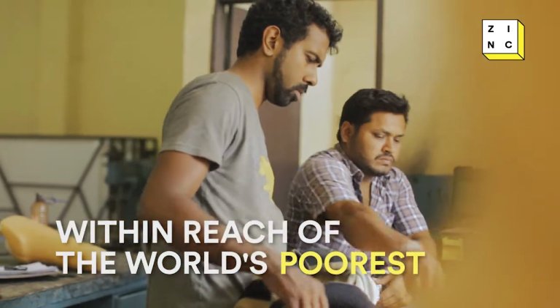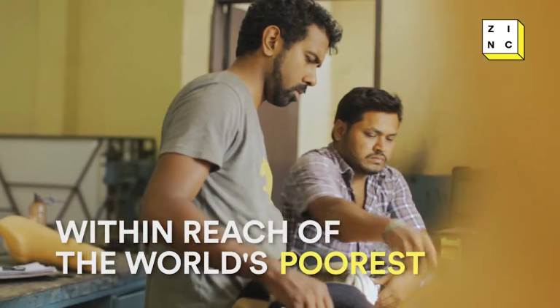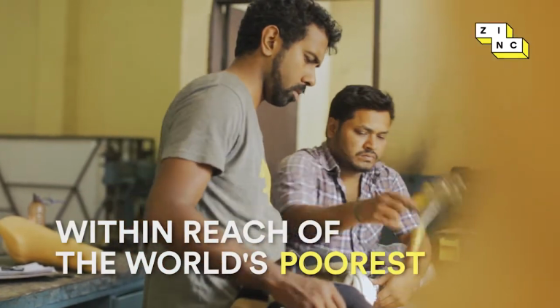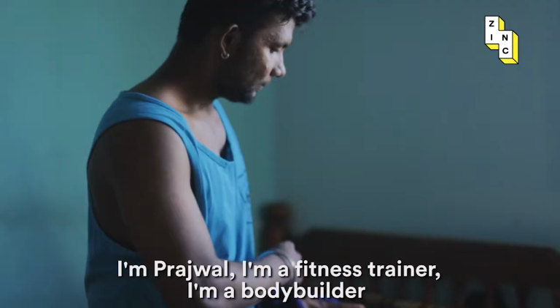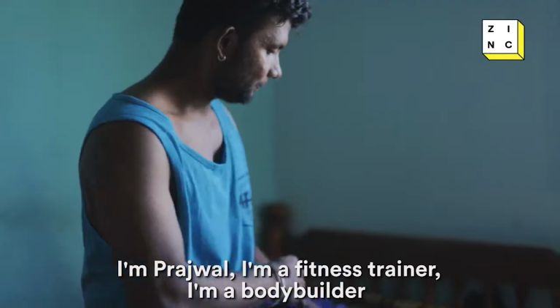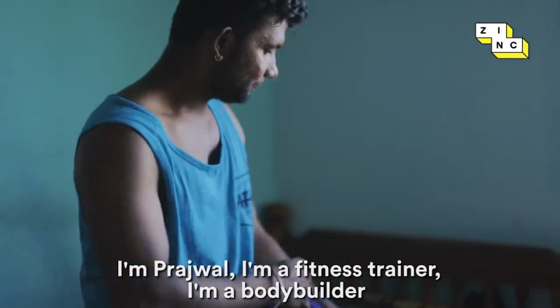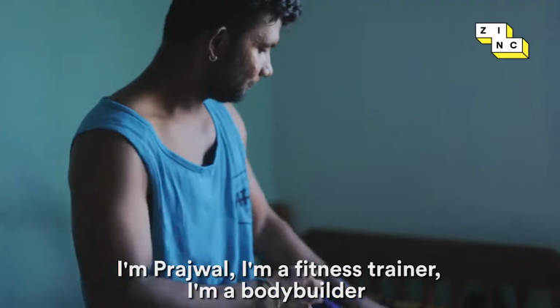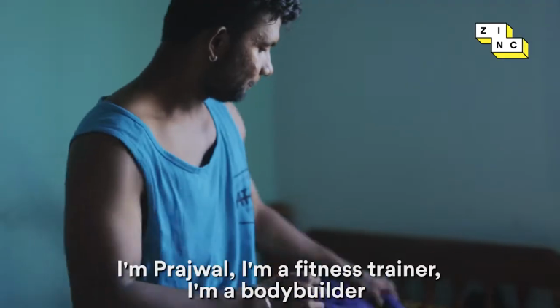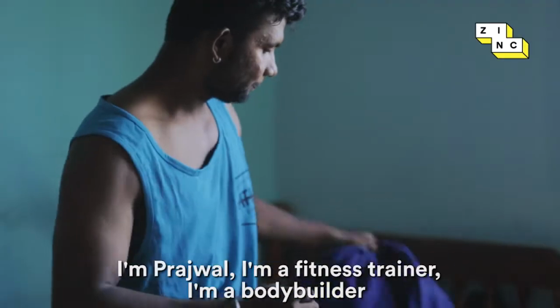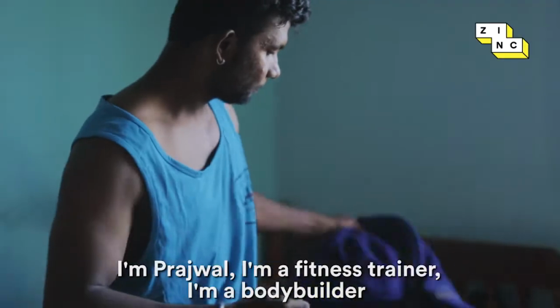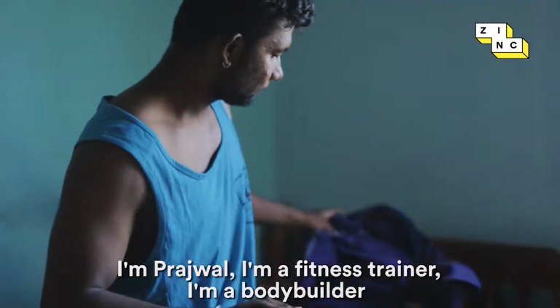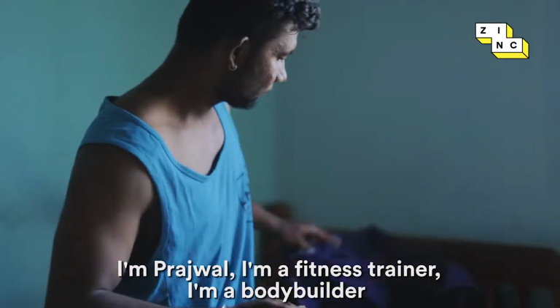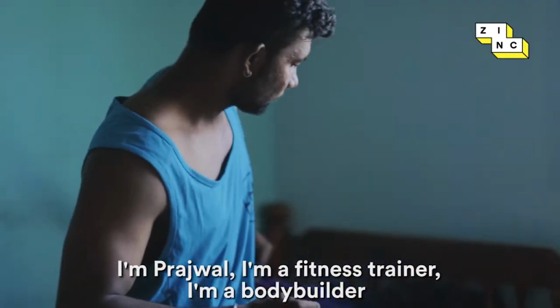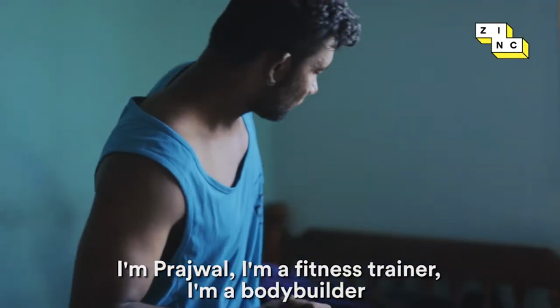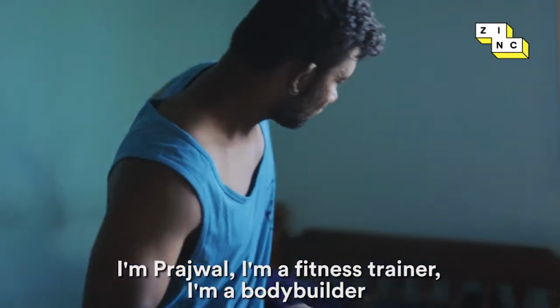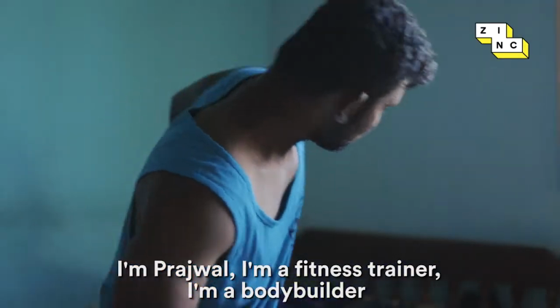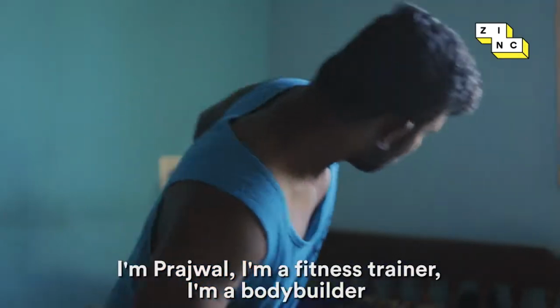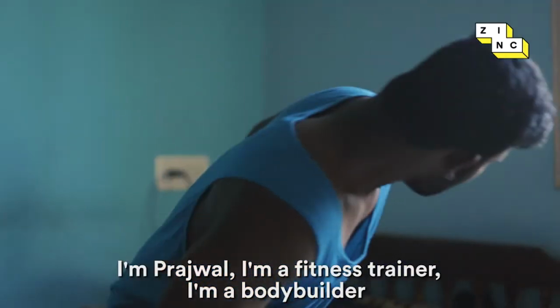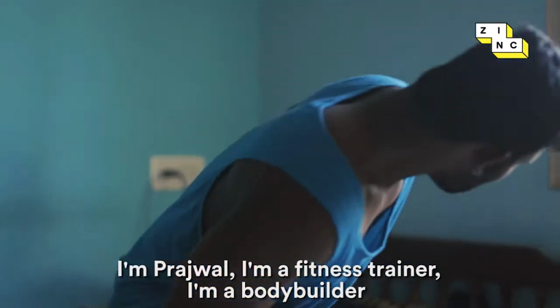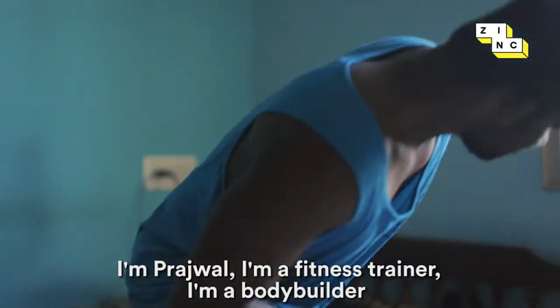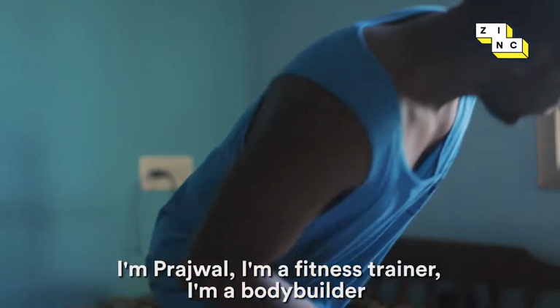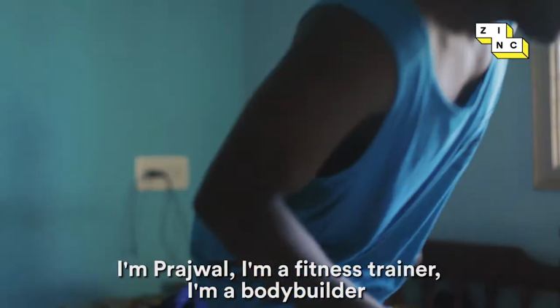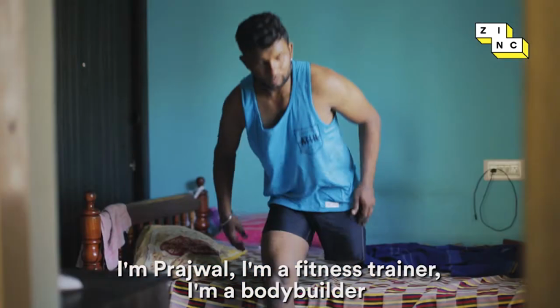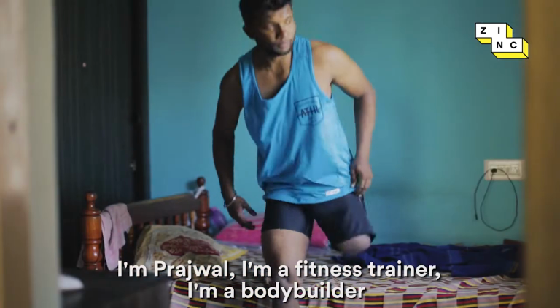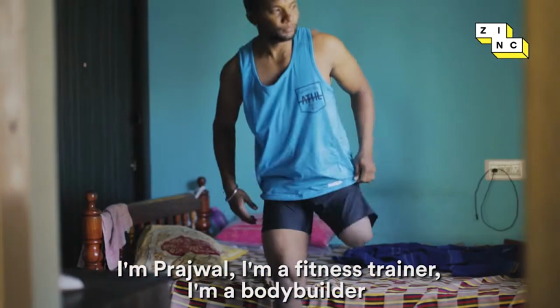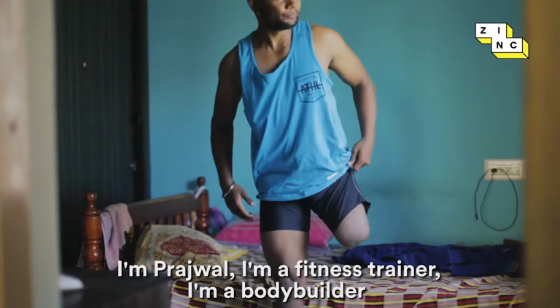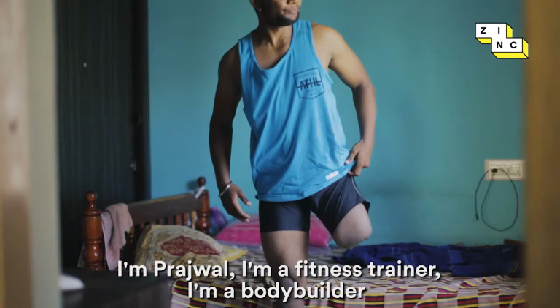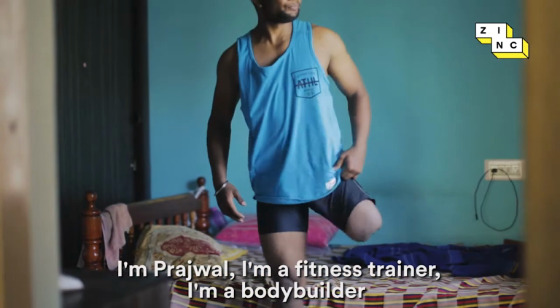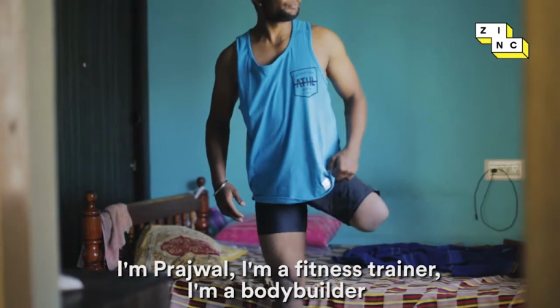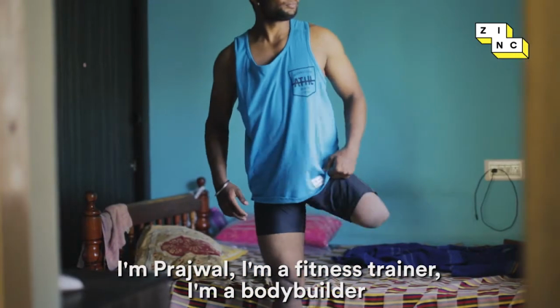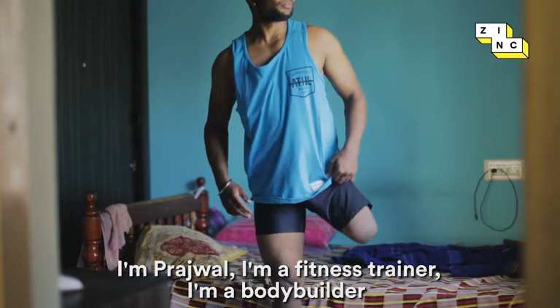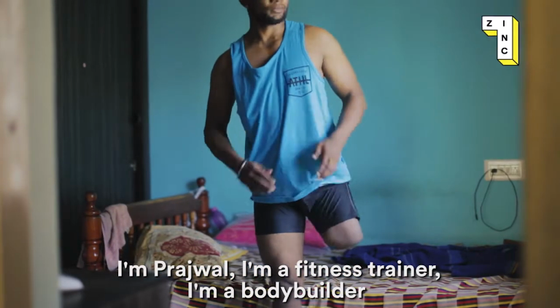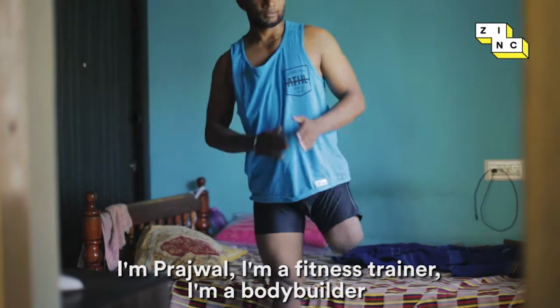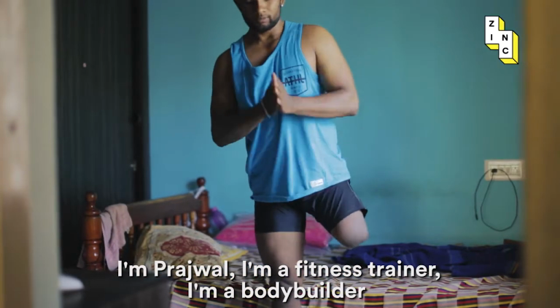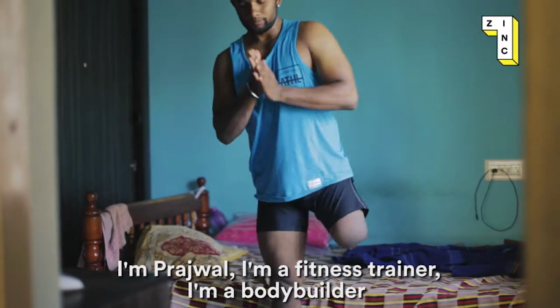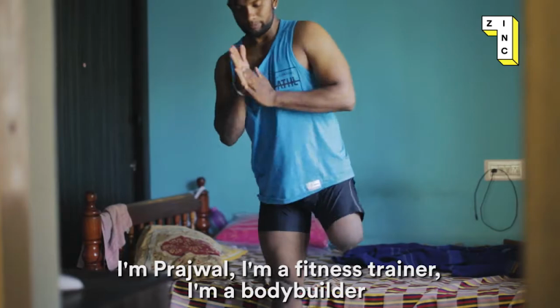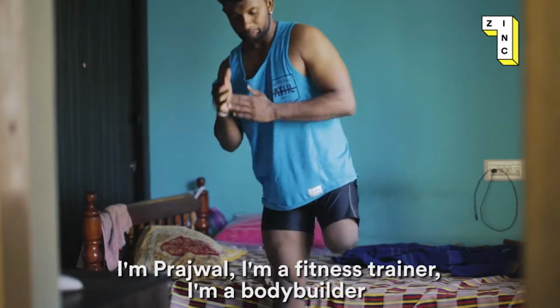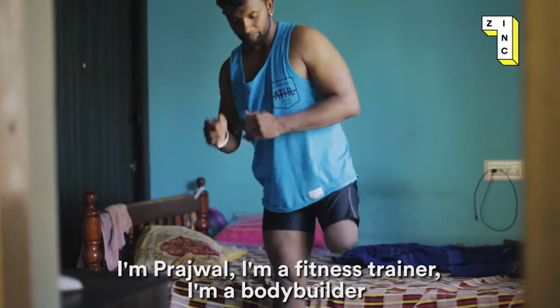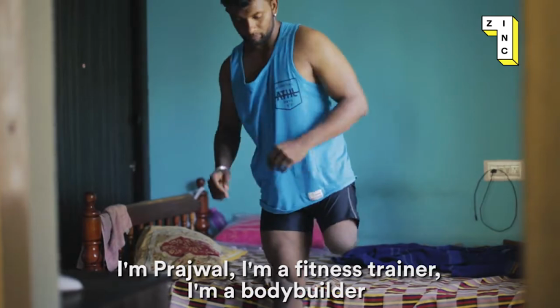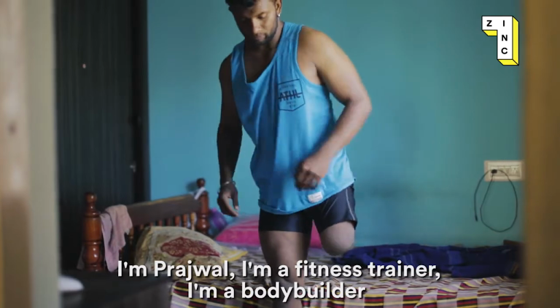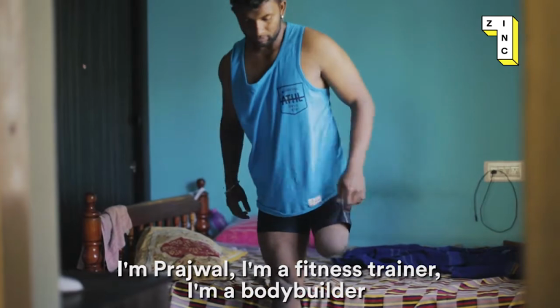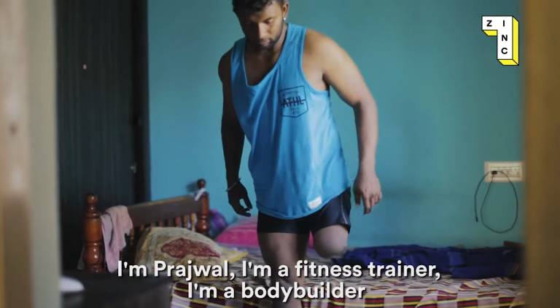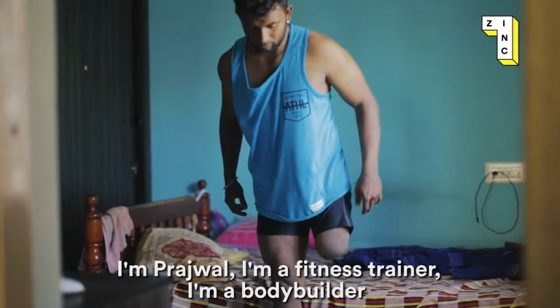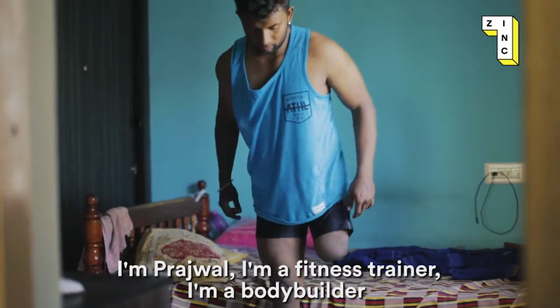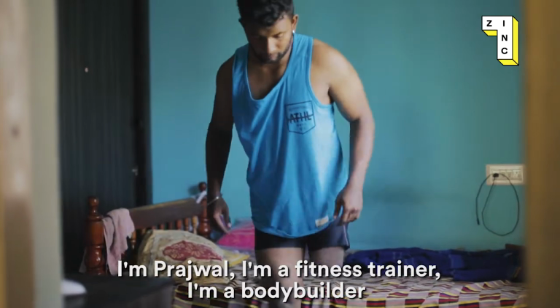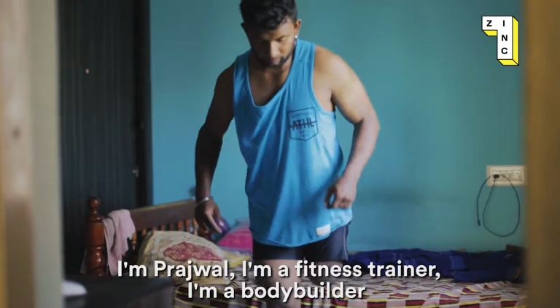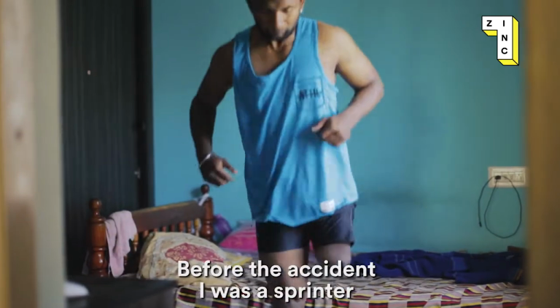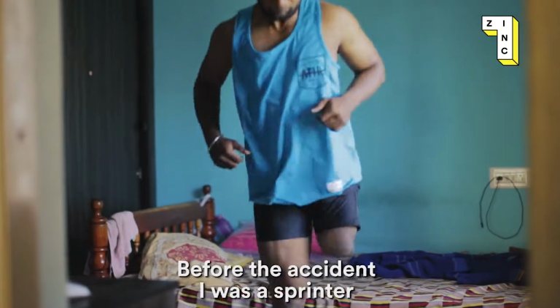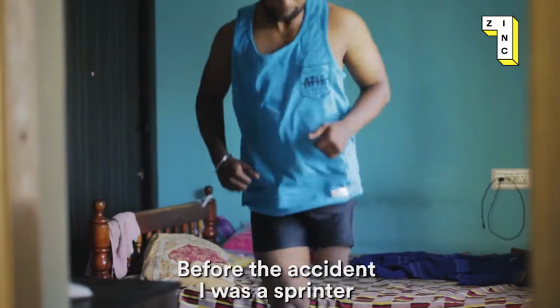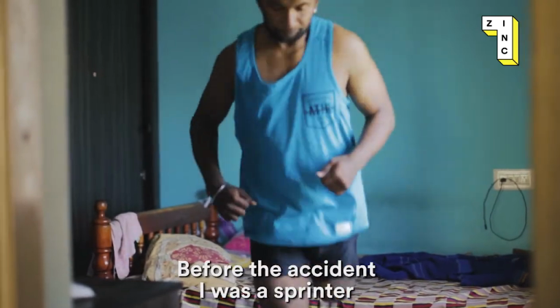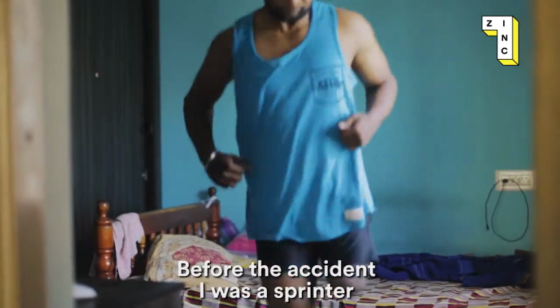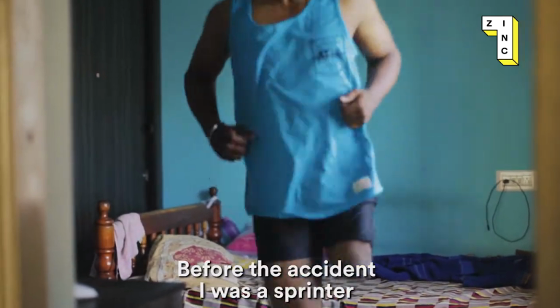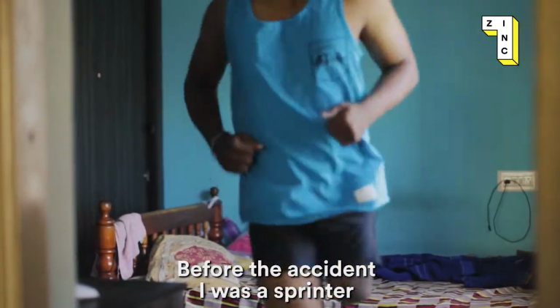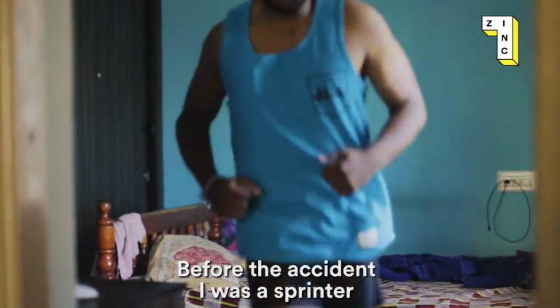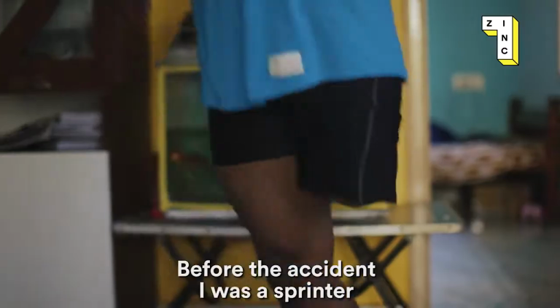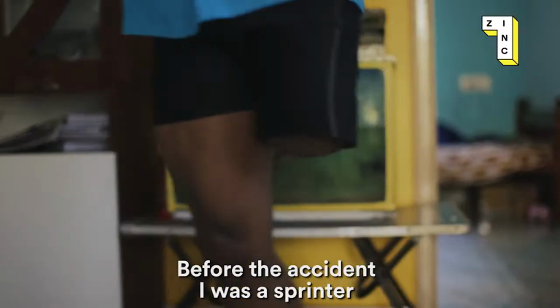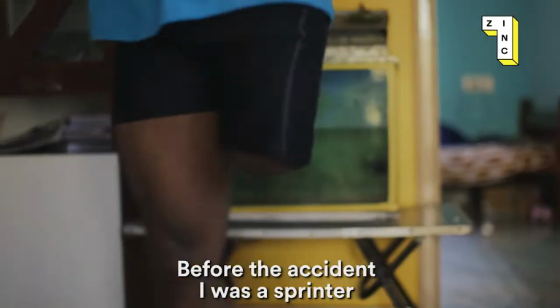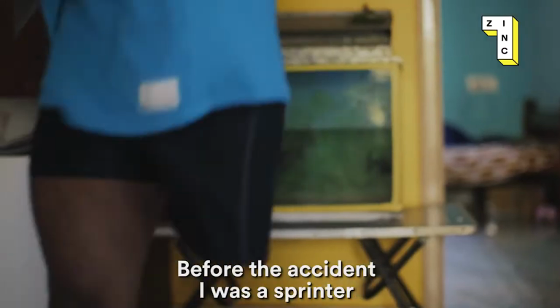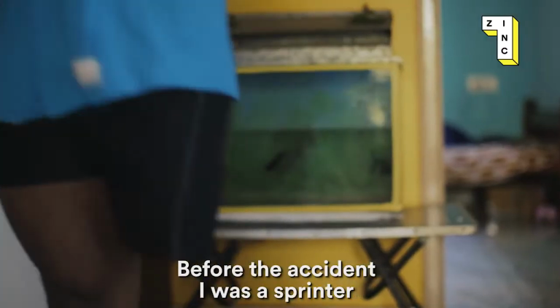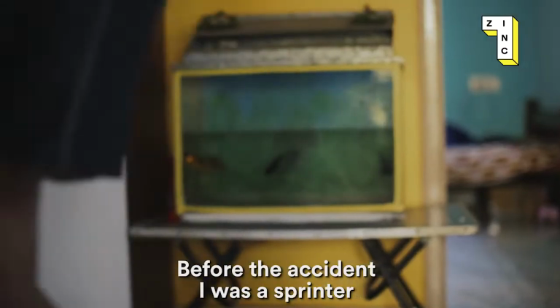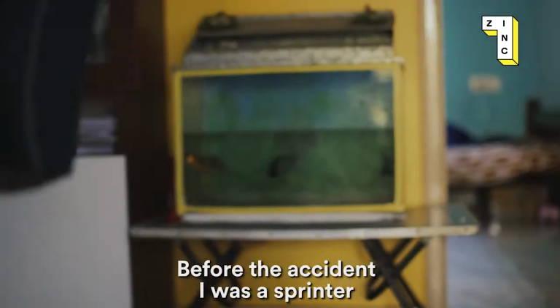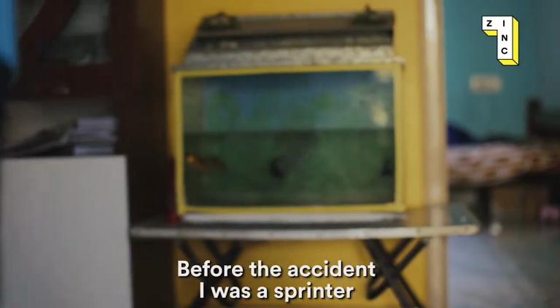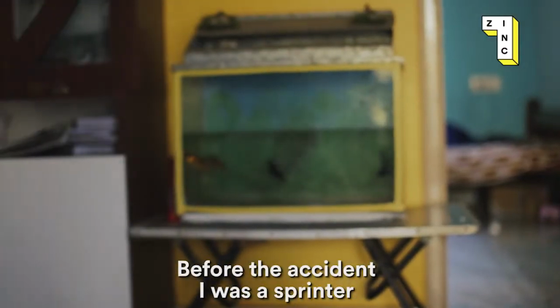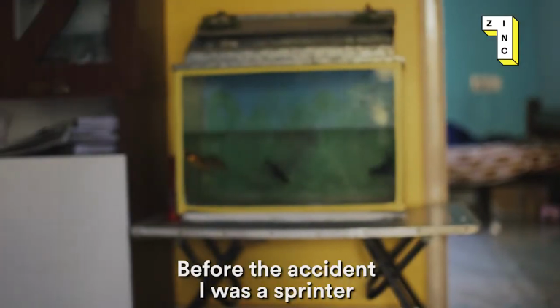I'm Prajwal. I'm a fitness trainer. I'm a bodybuilder. Before the accident, I was a sprinter.